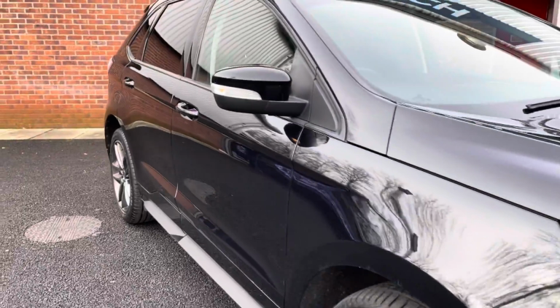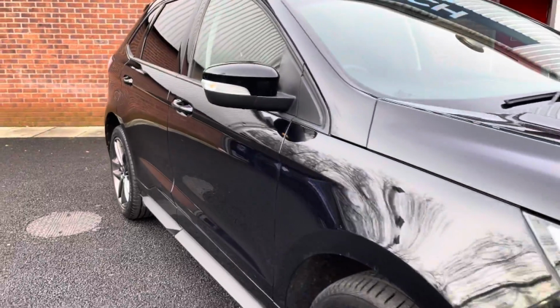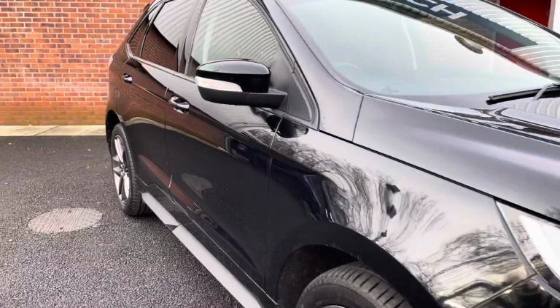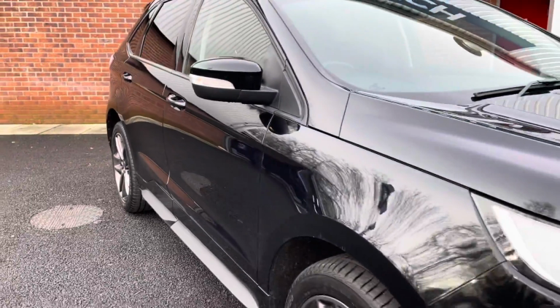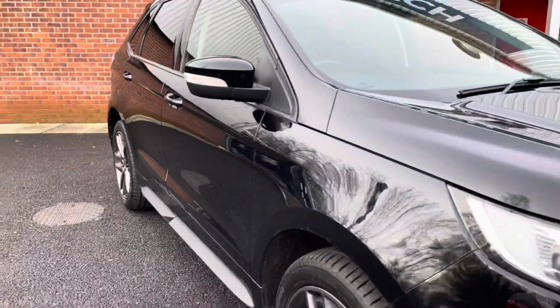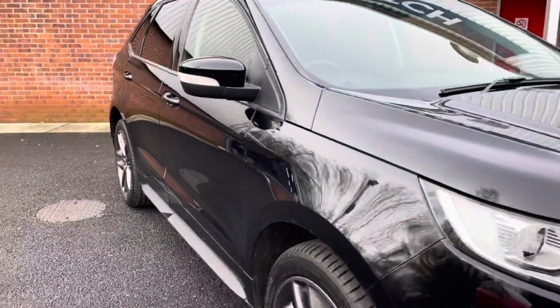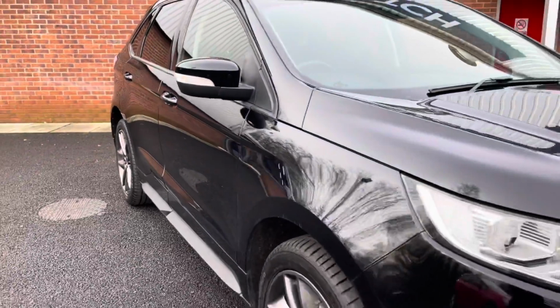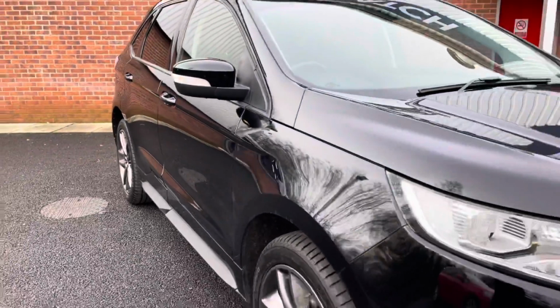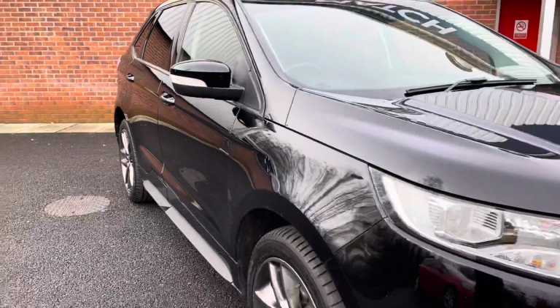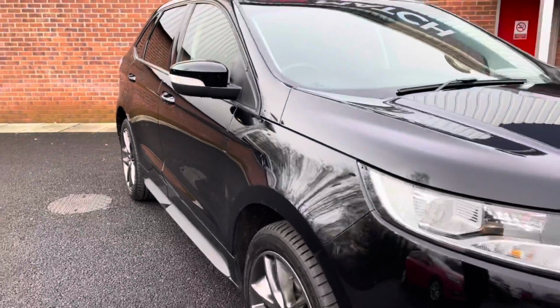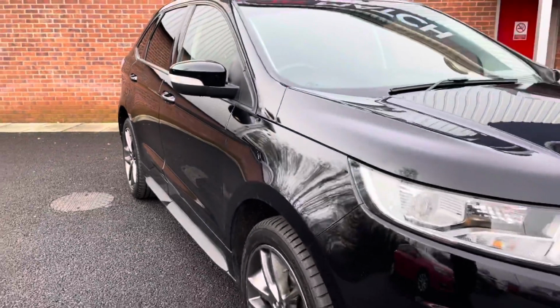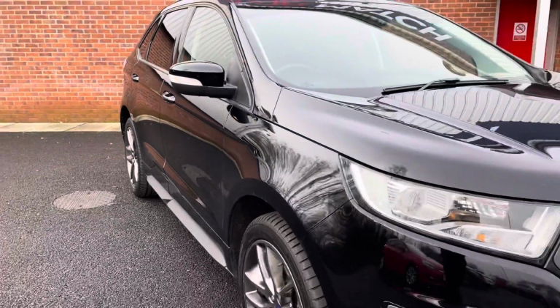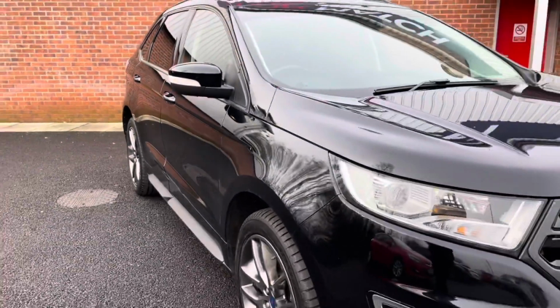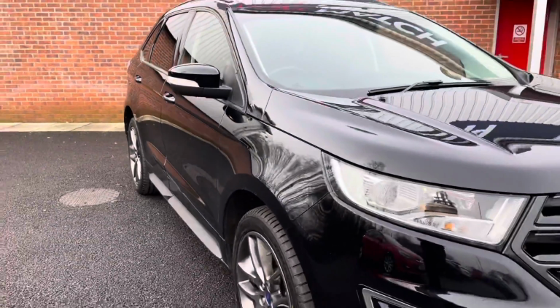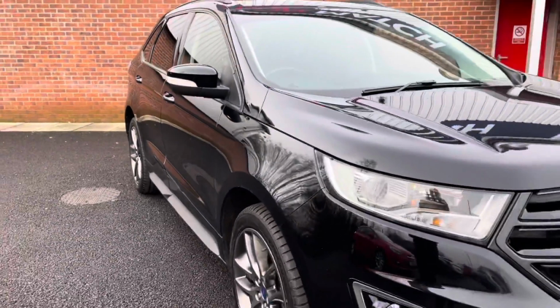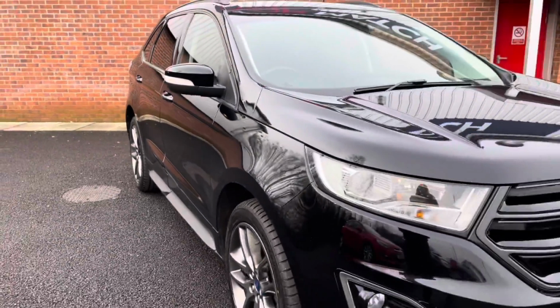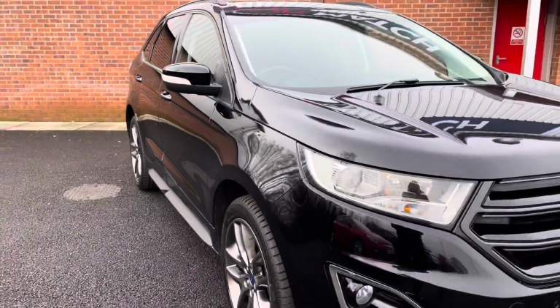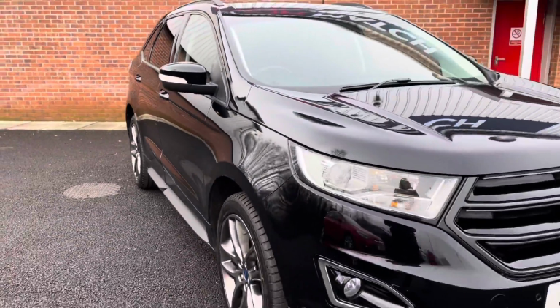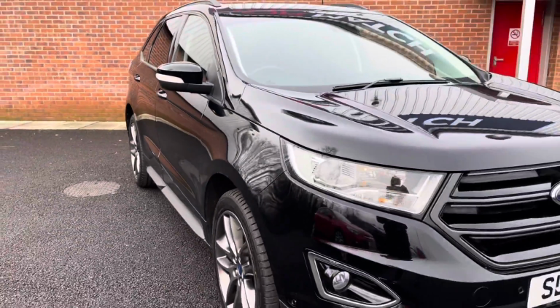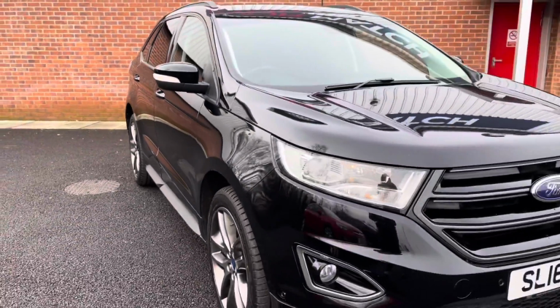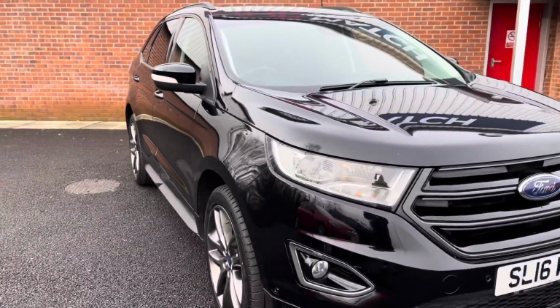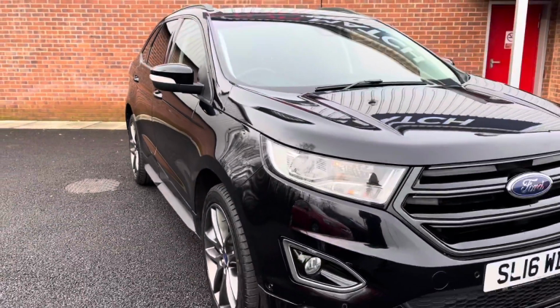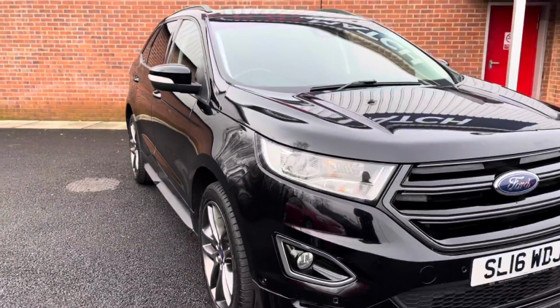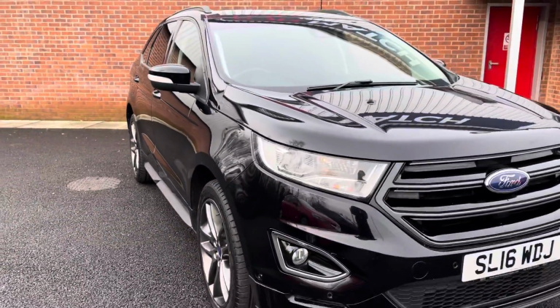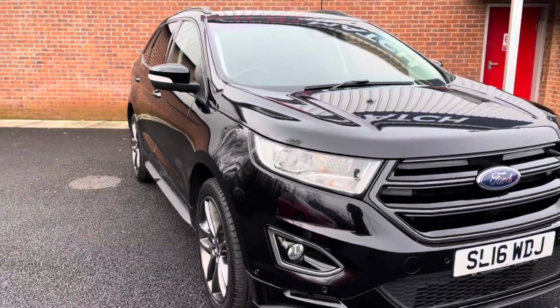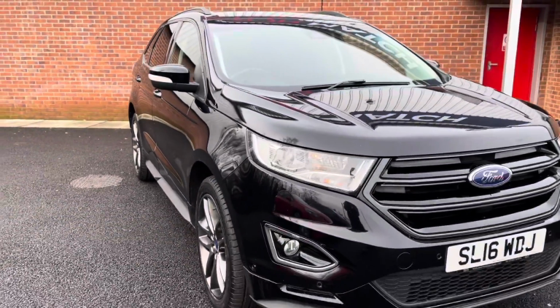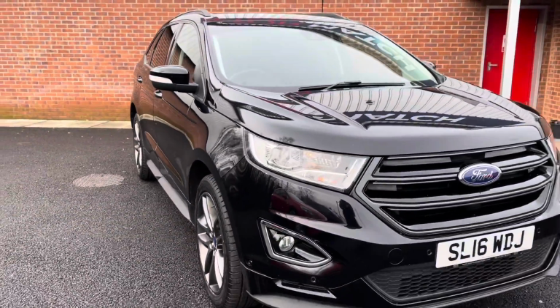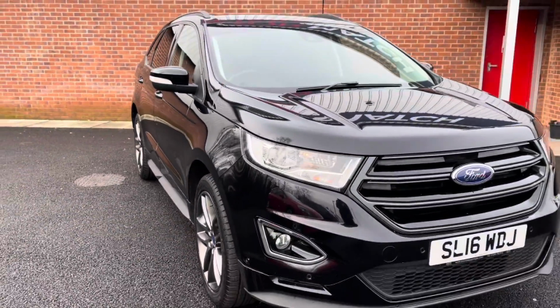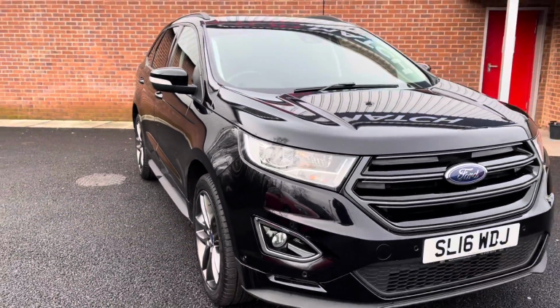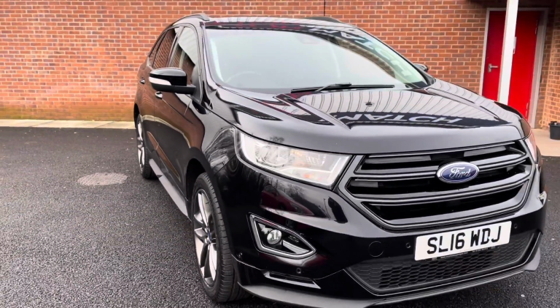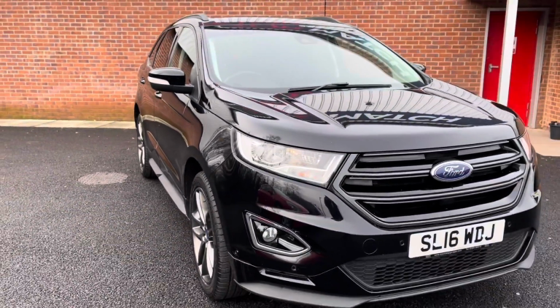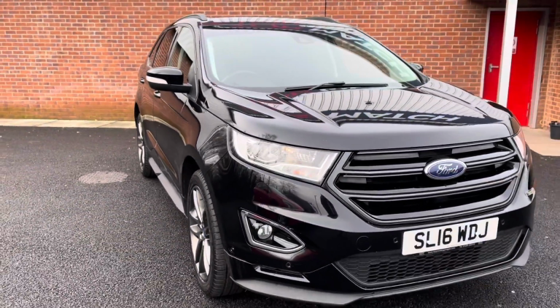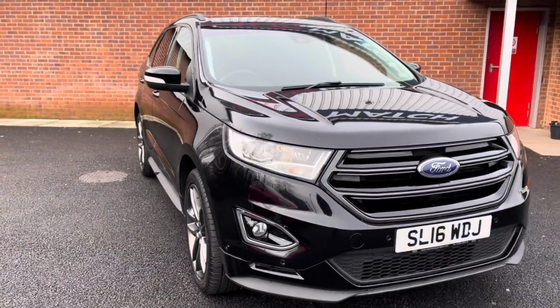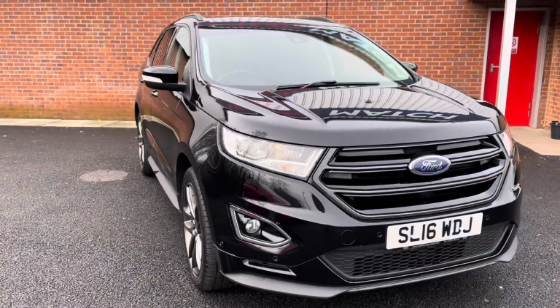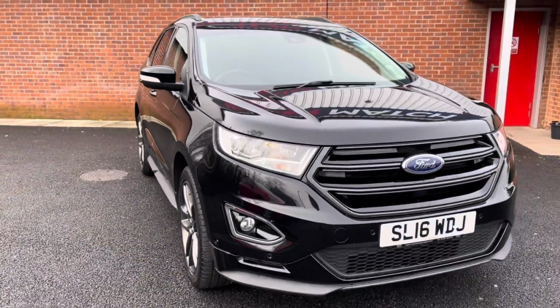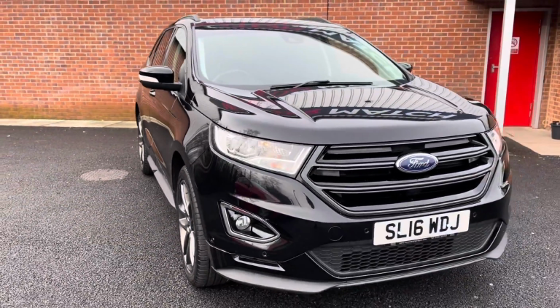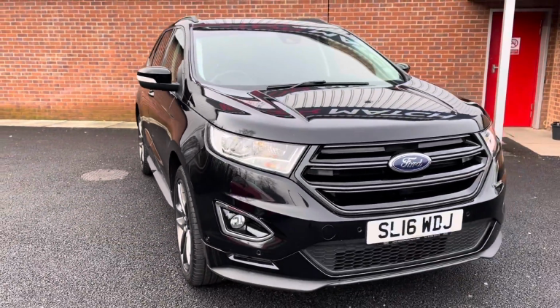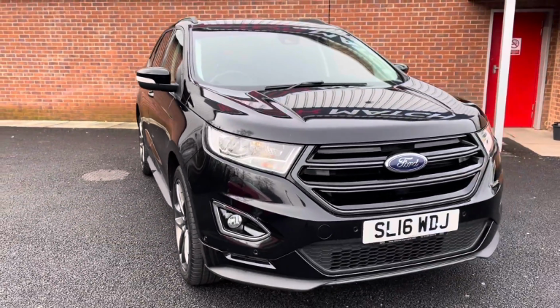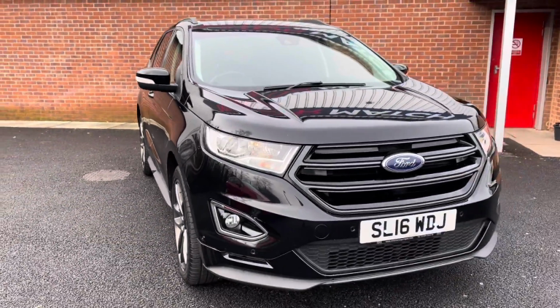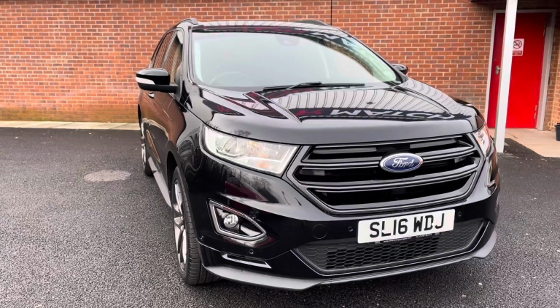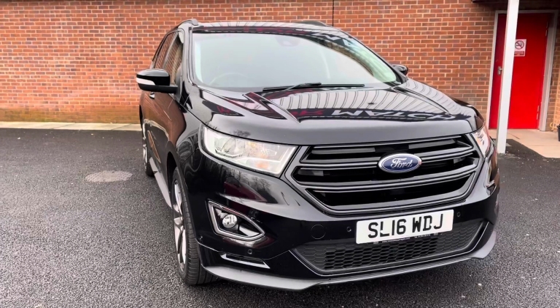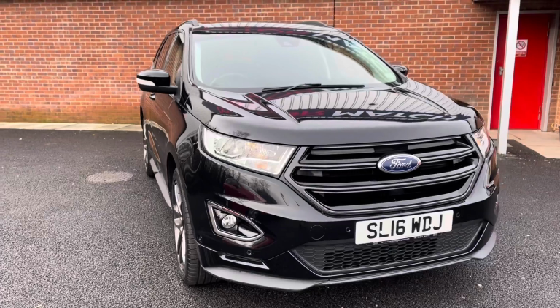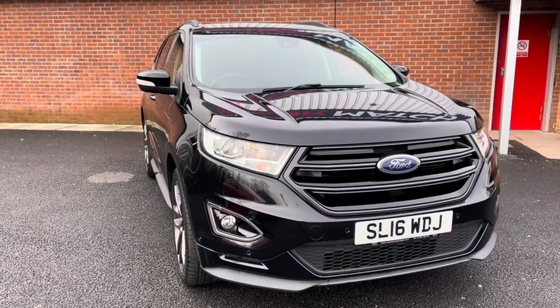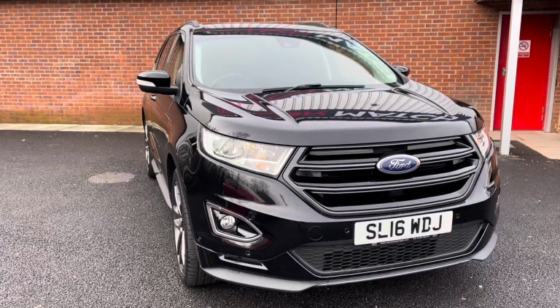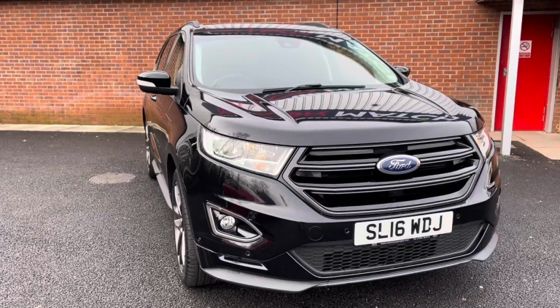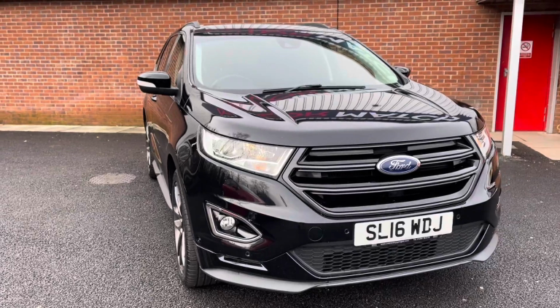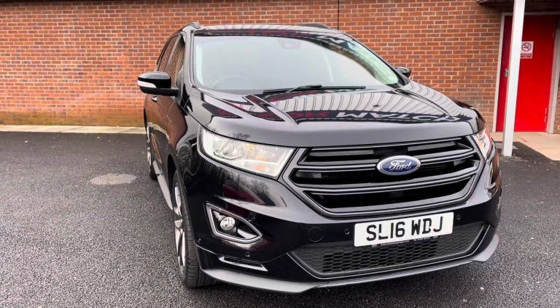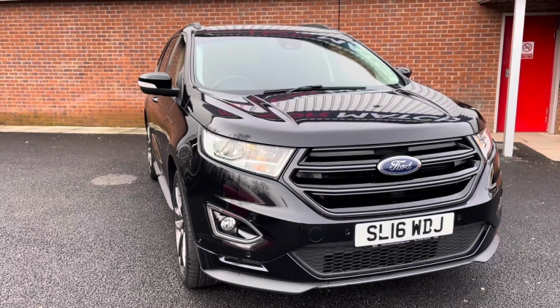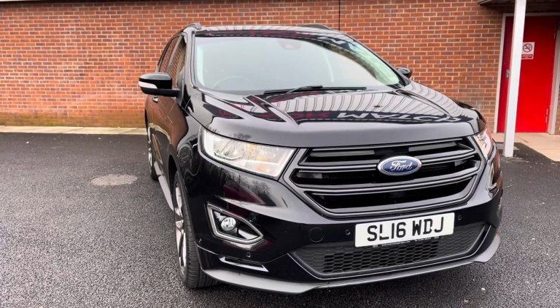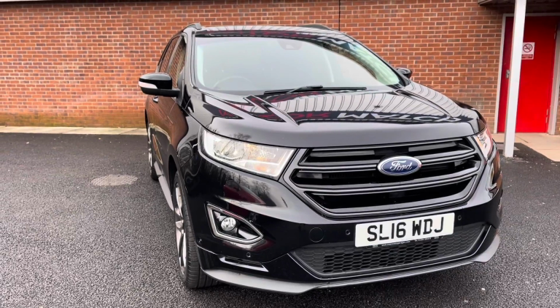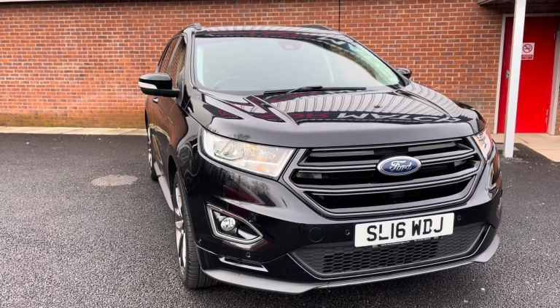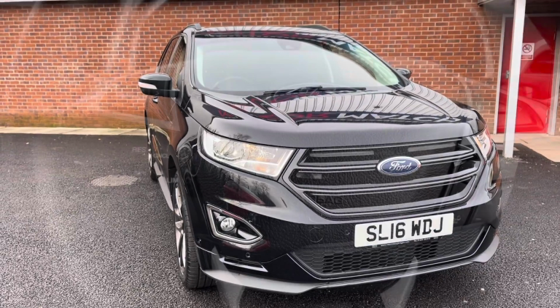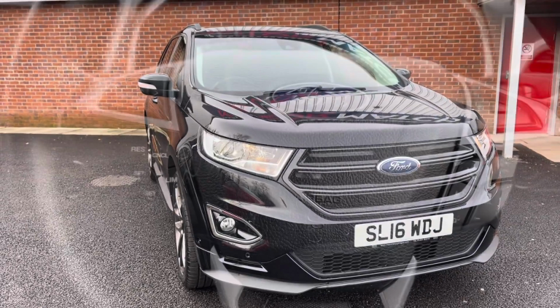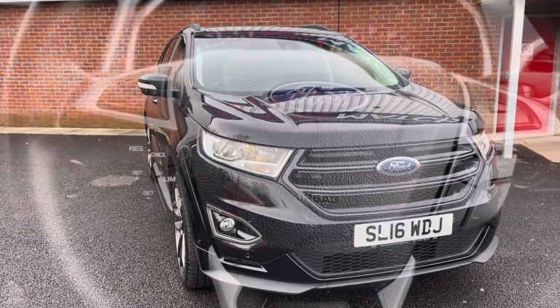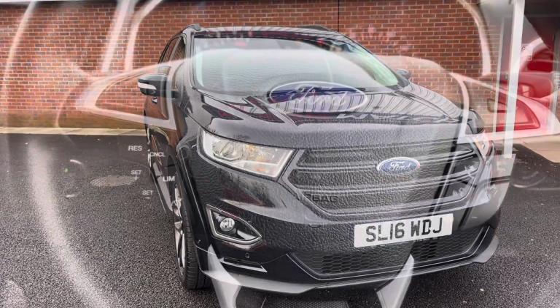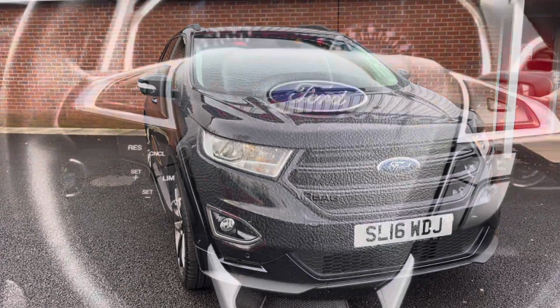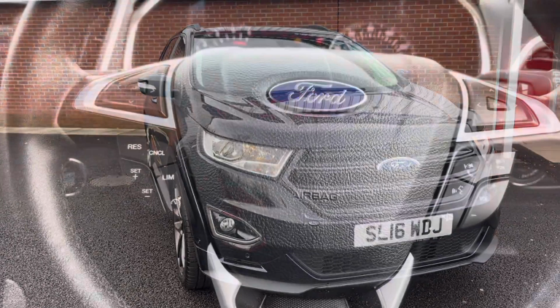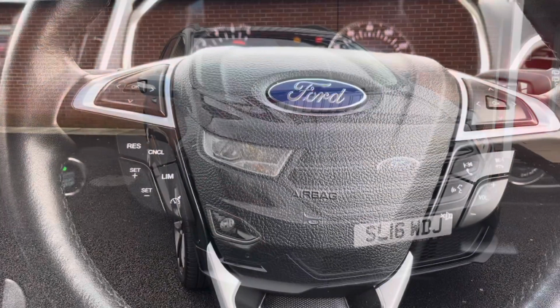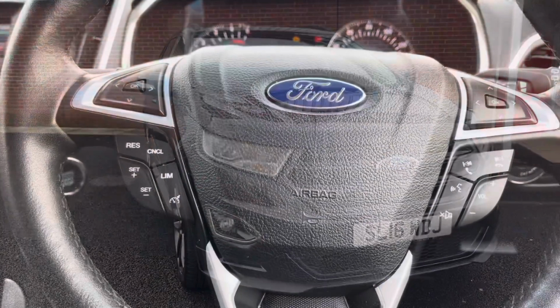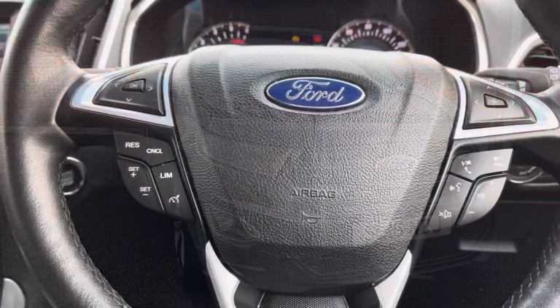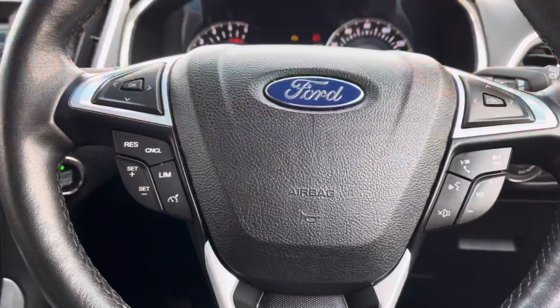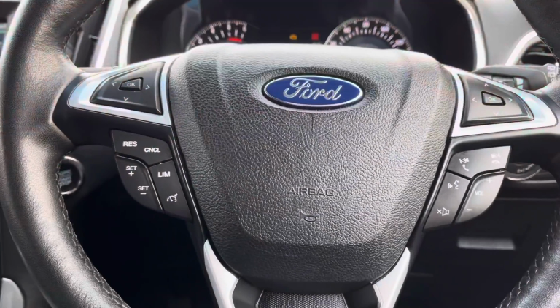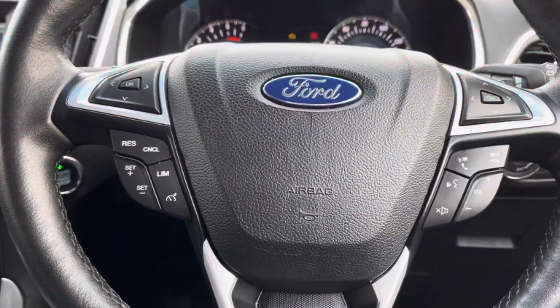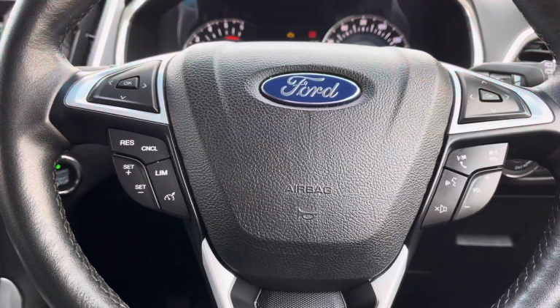So that does conclude our full 360 walk around of this vehicle. If we jump into the front now, we'll show you all the key technology features.